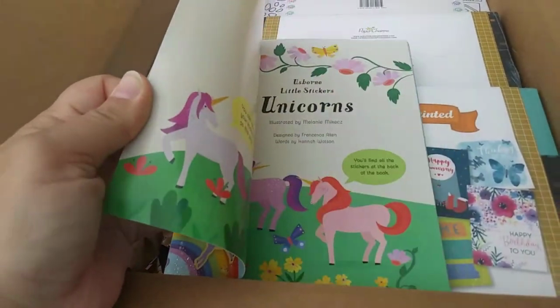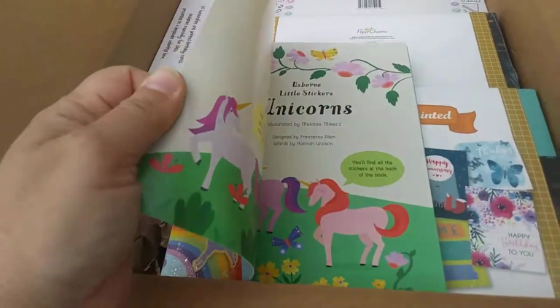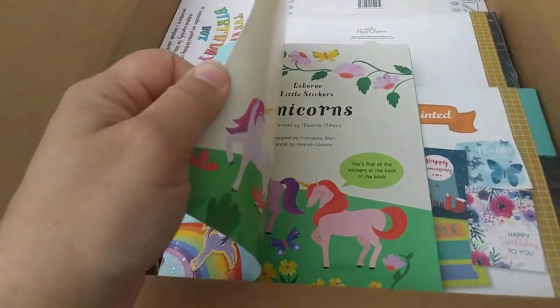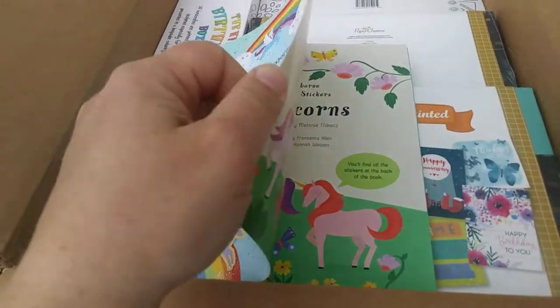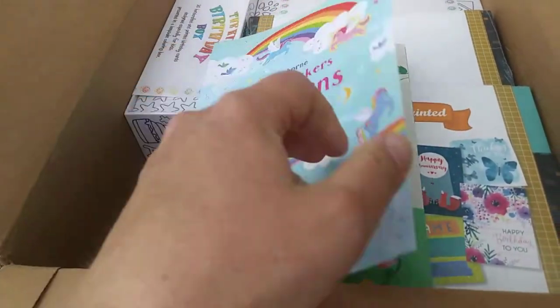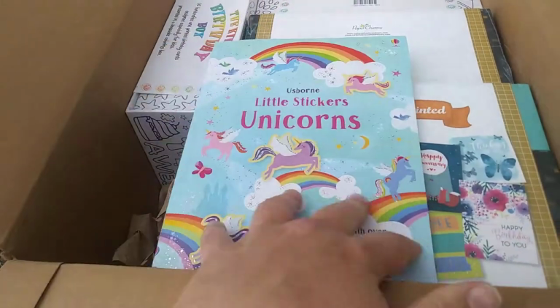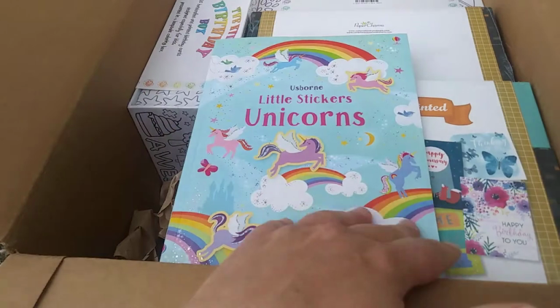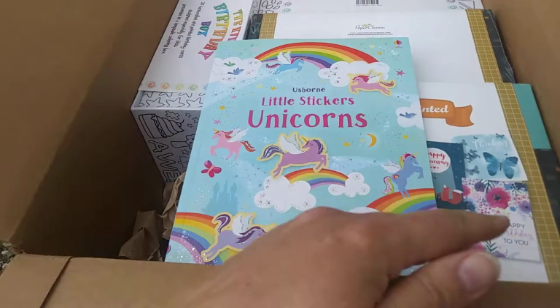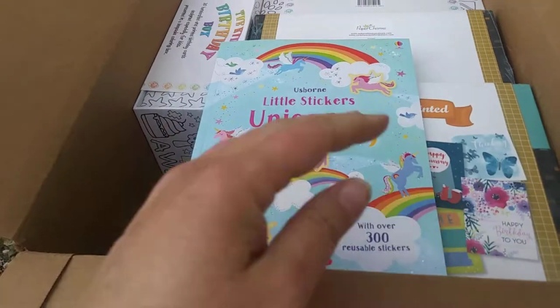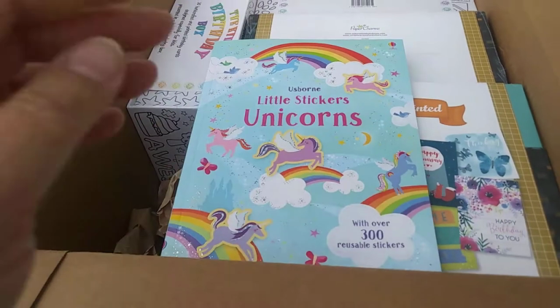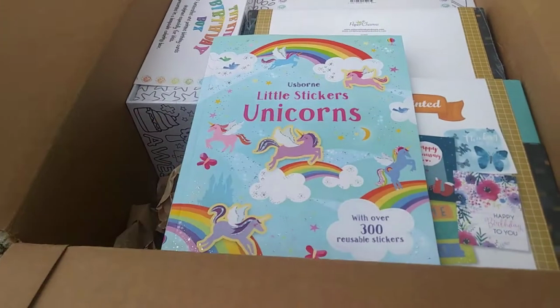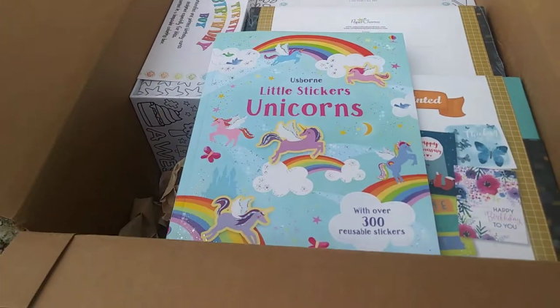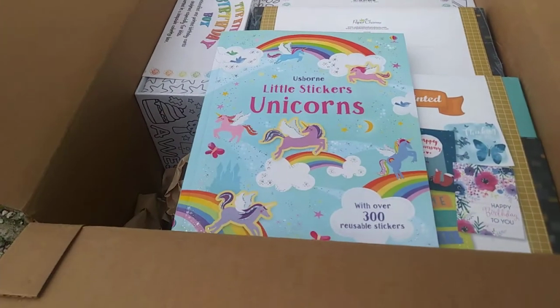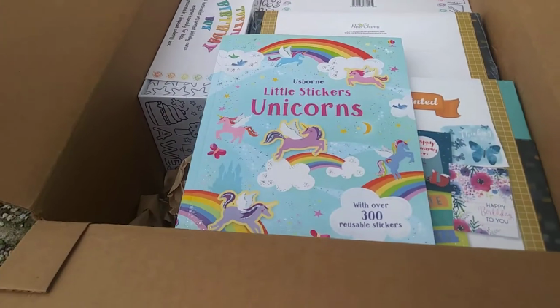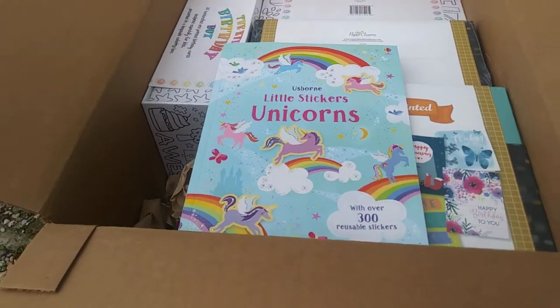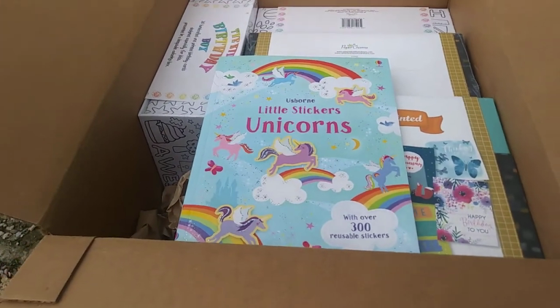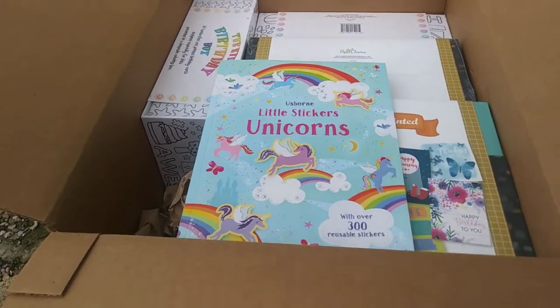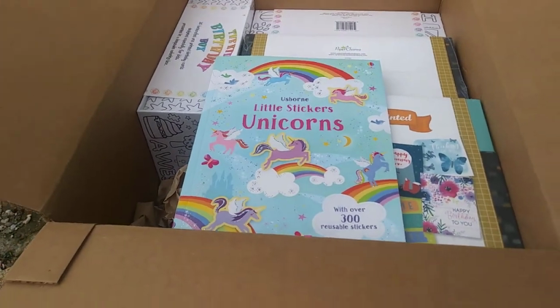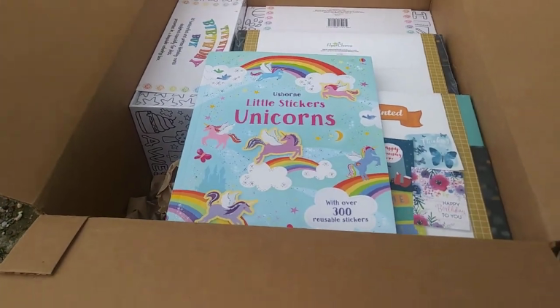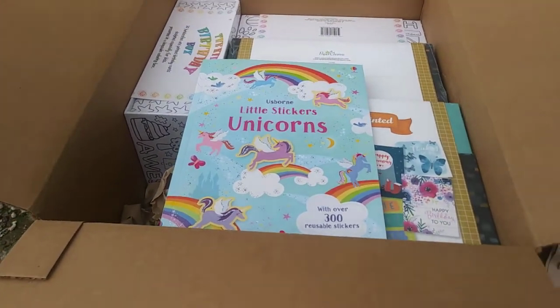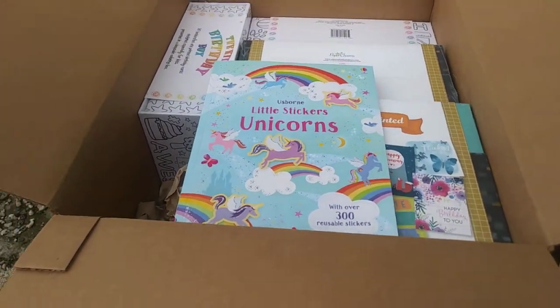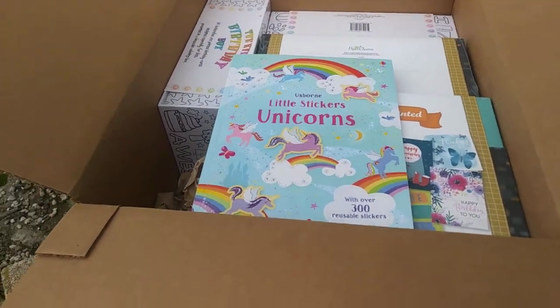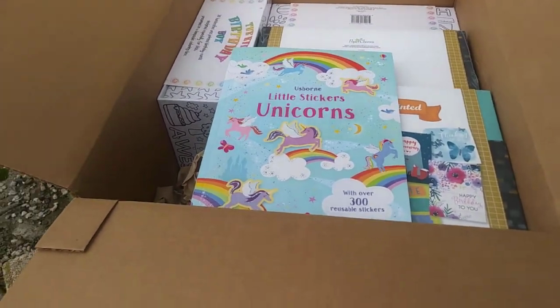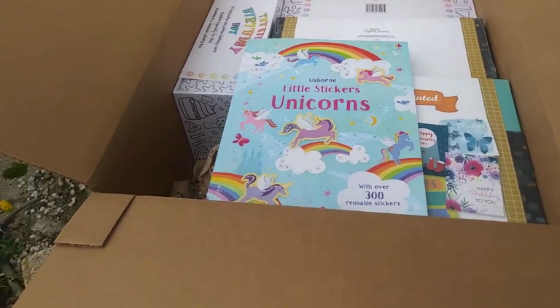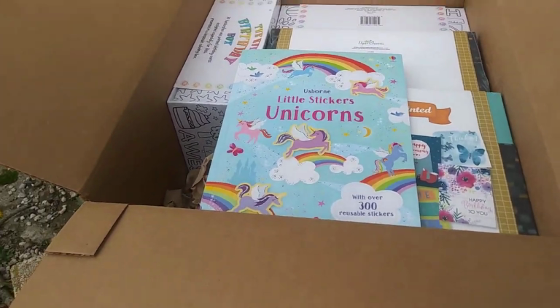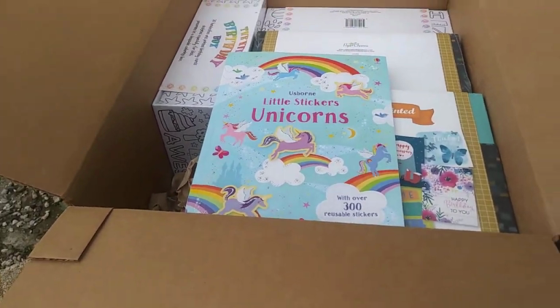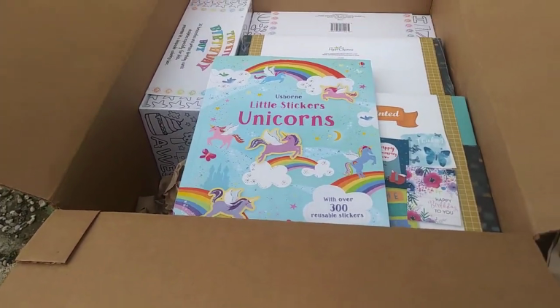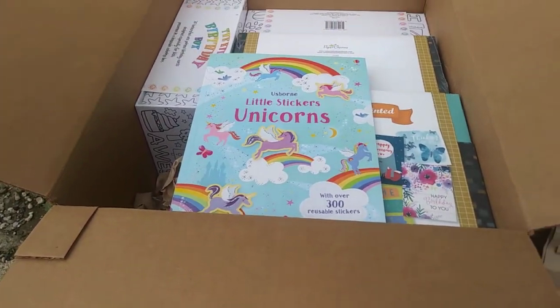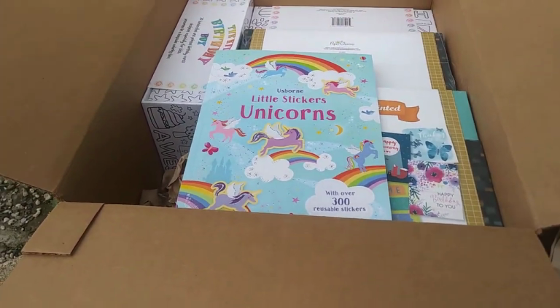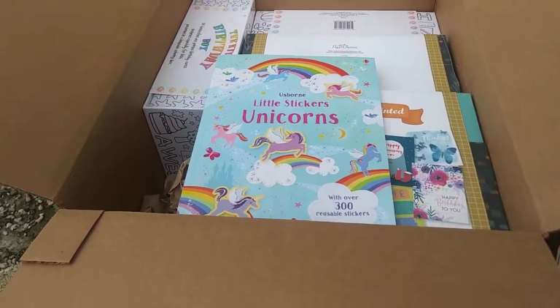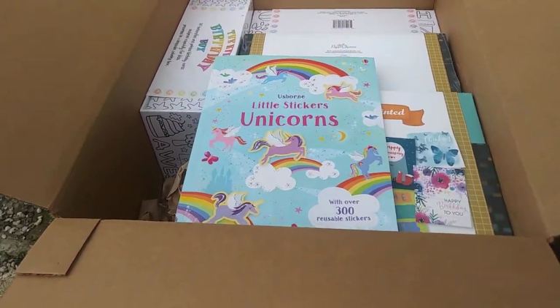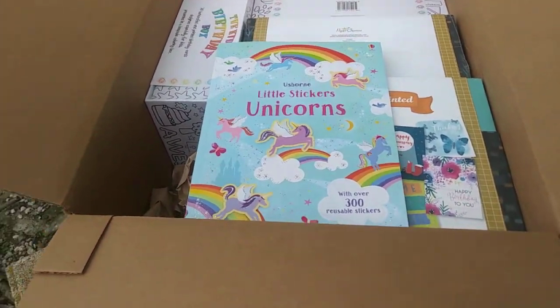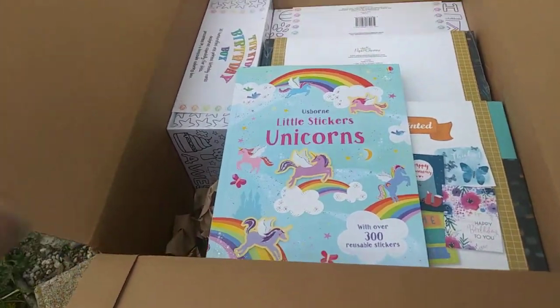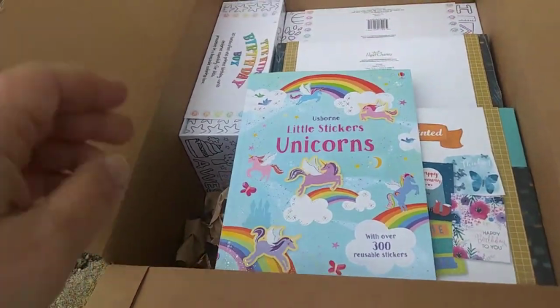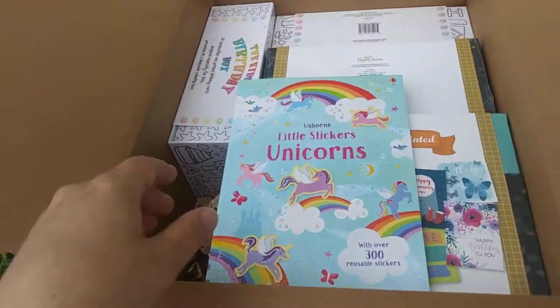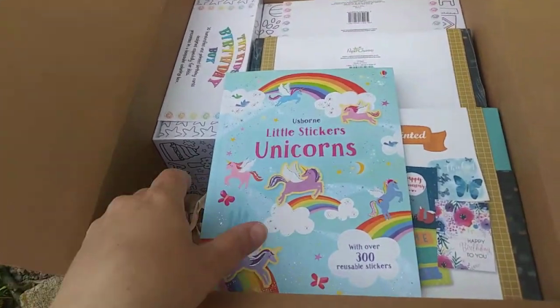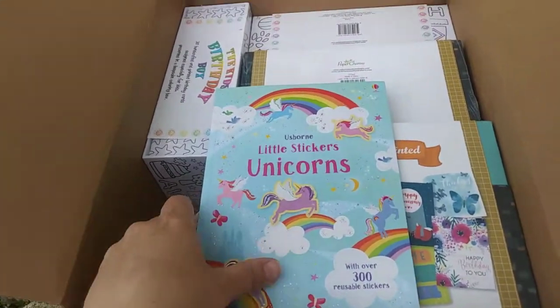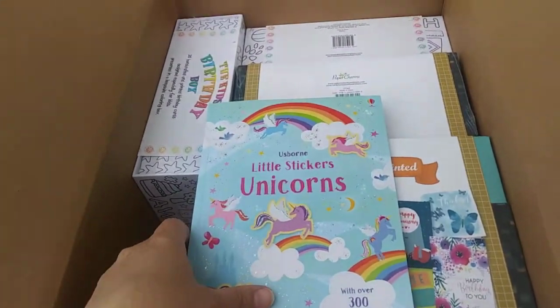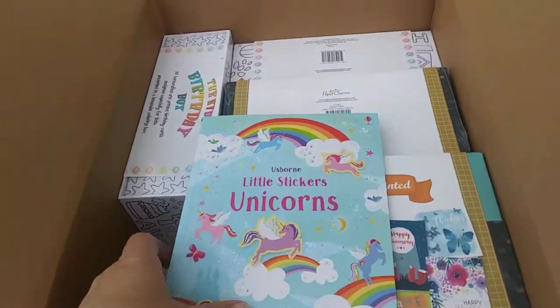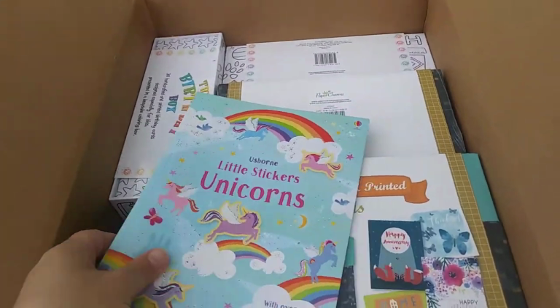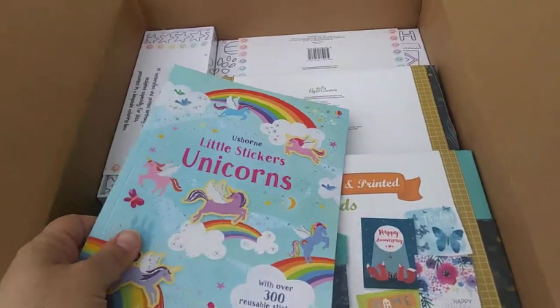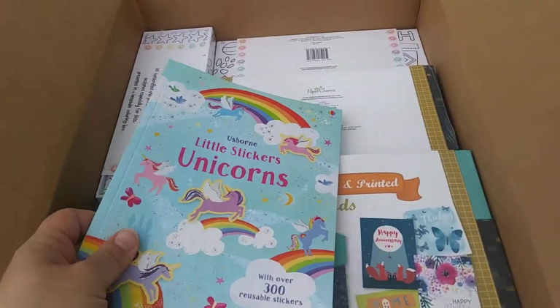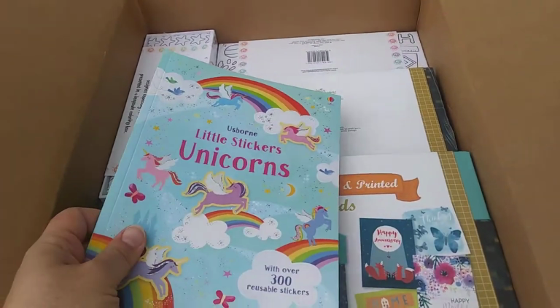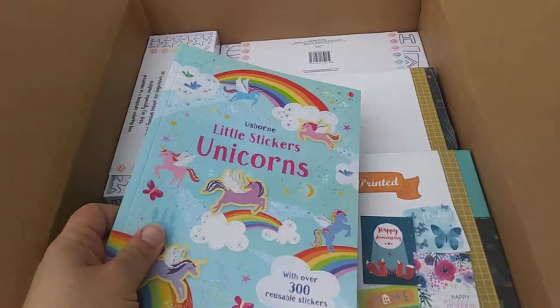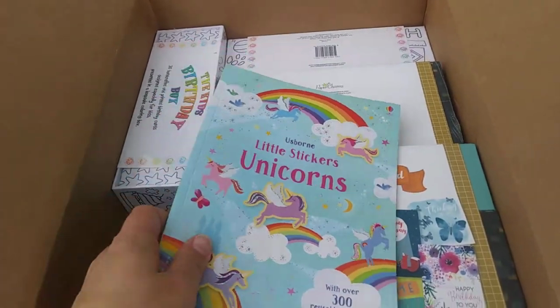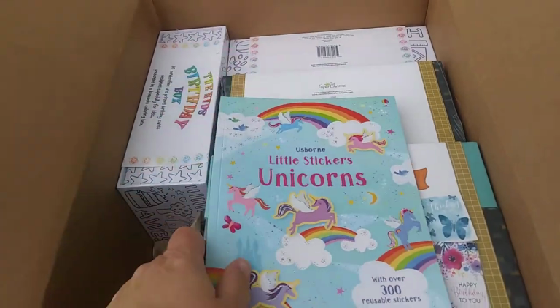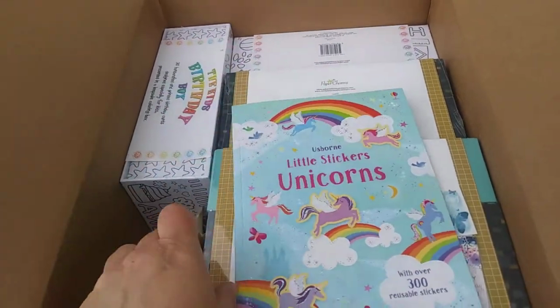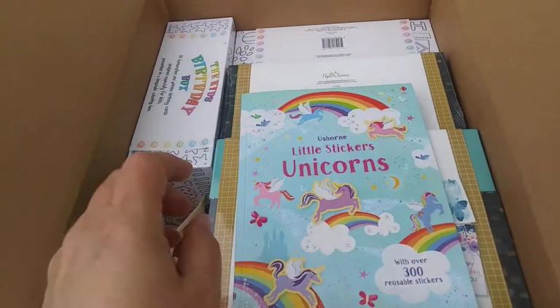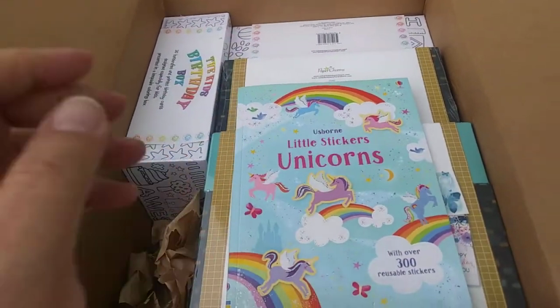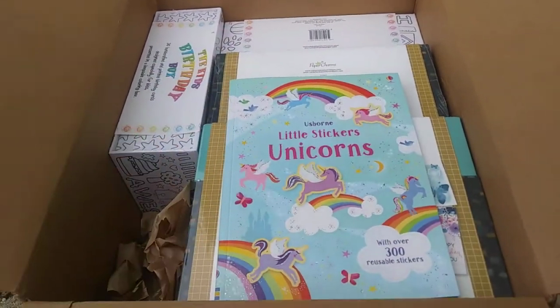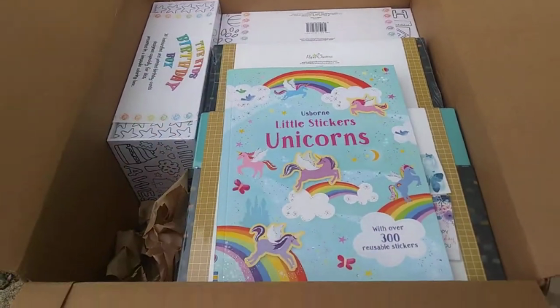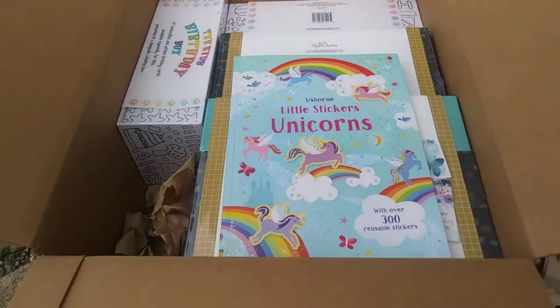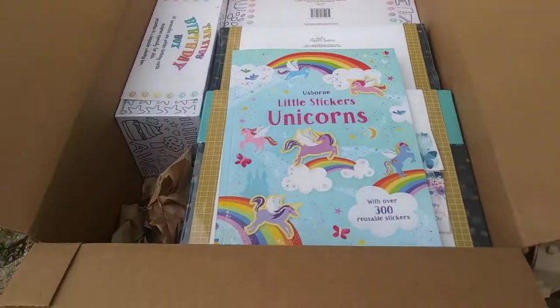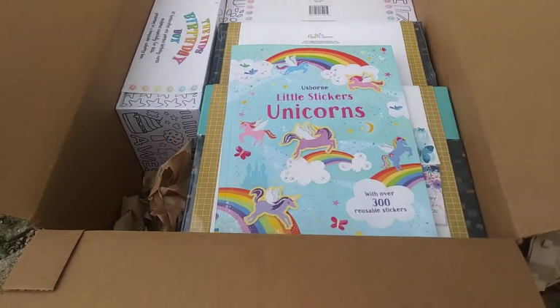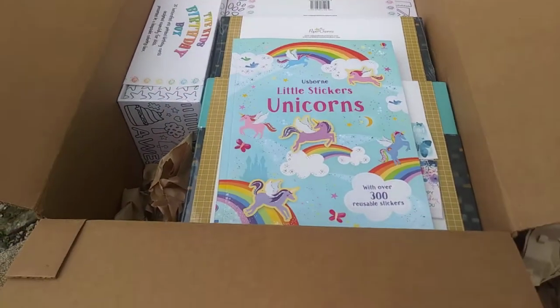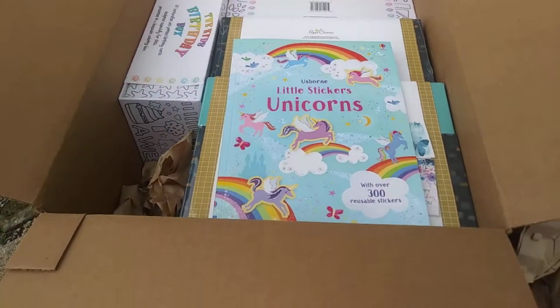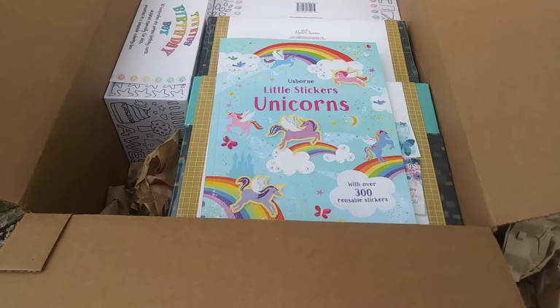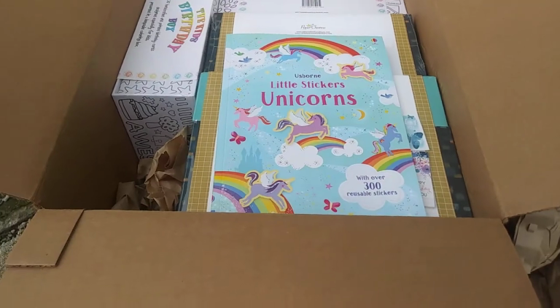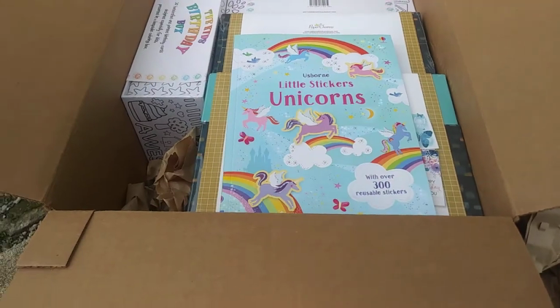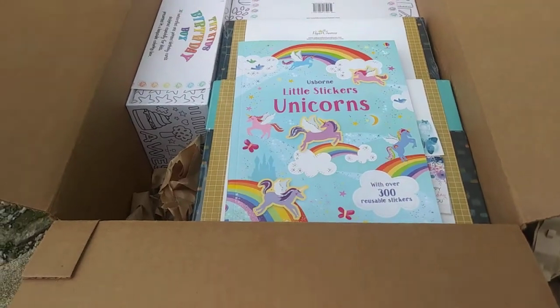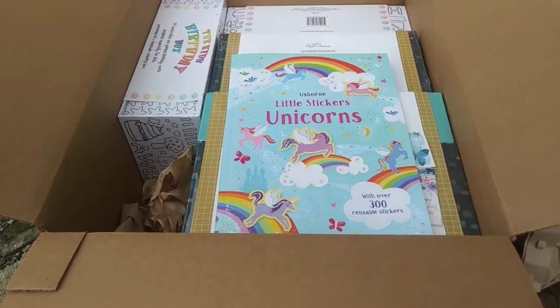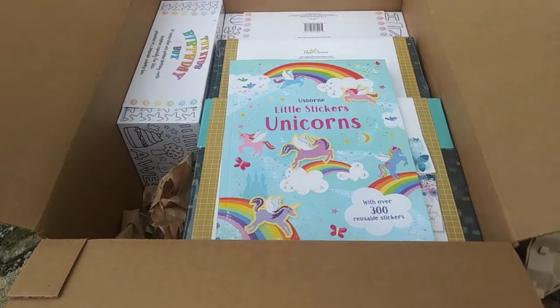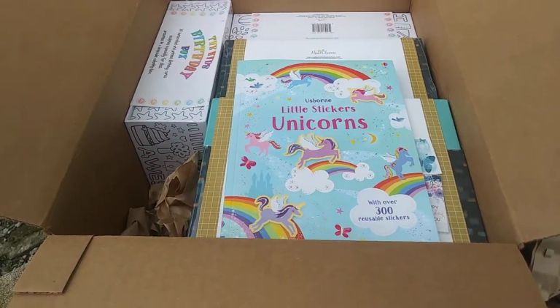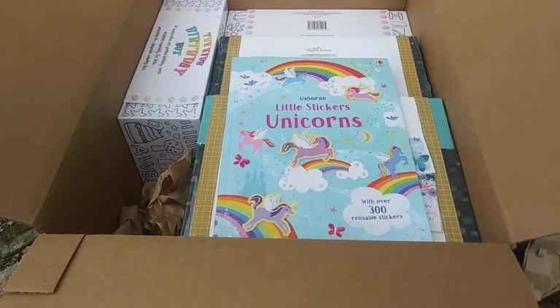Thanks for watching! I enjoyed showing you all of my free books from my last party. Bye!